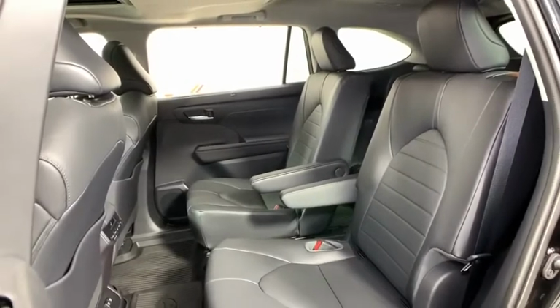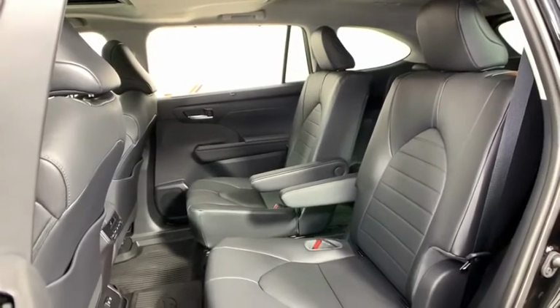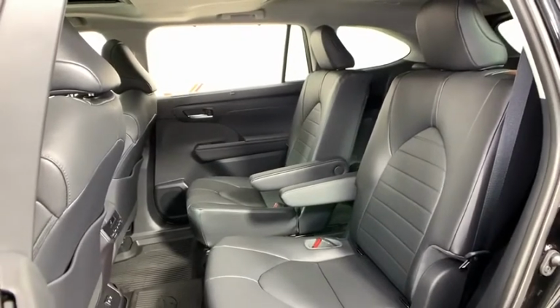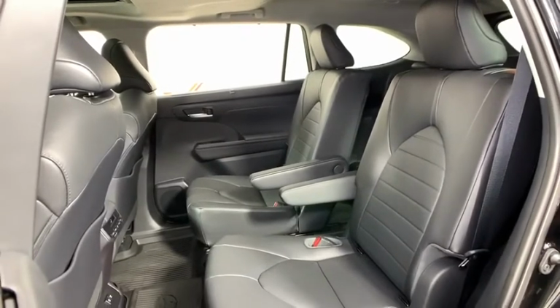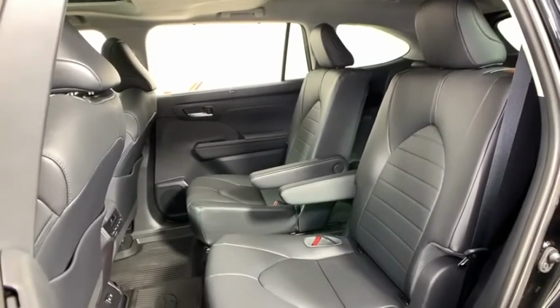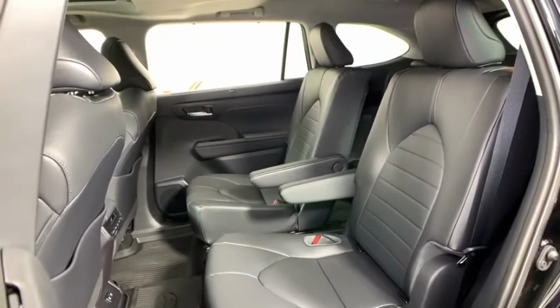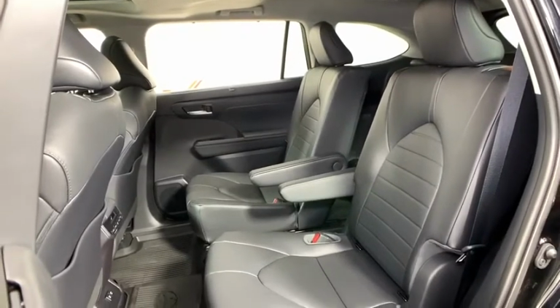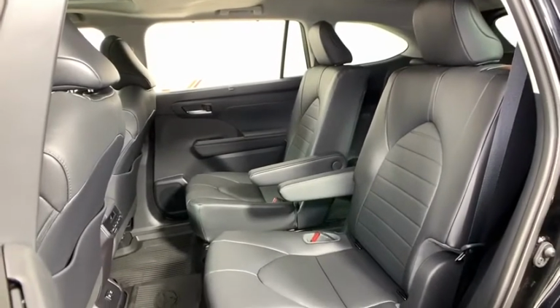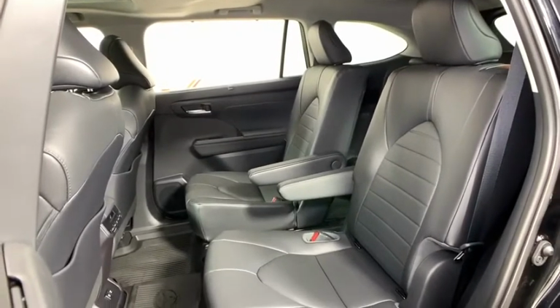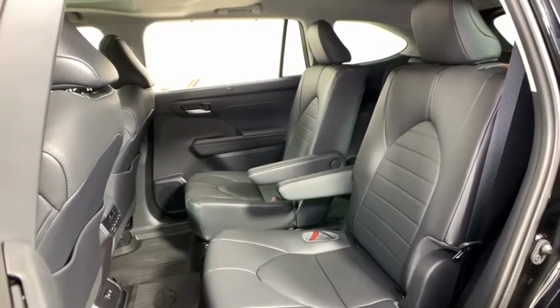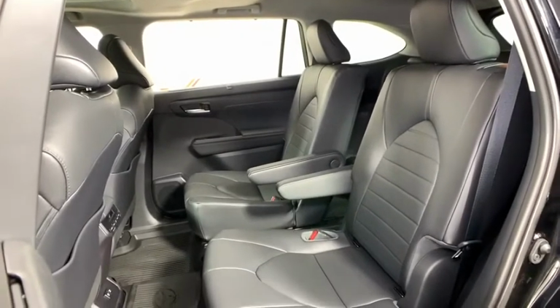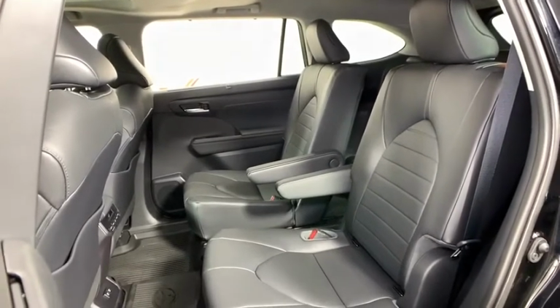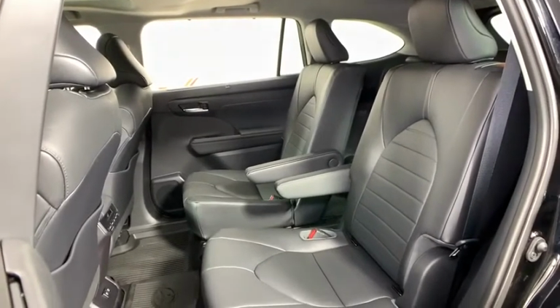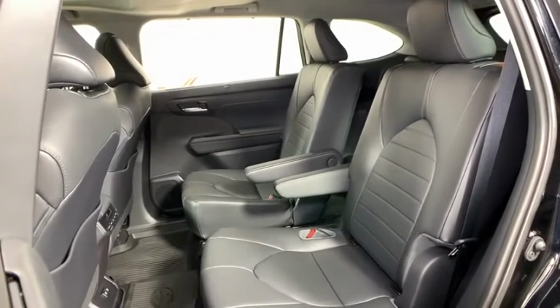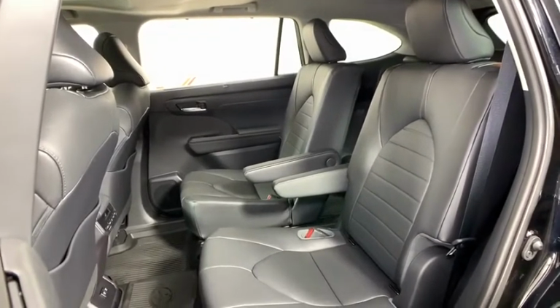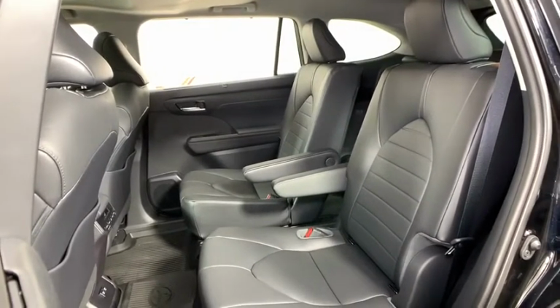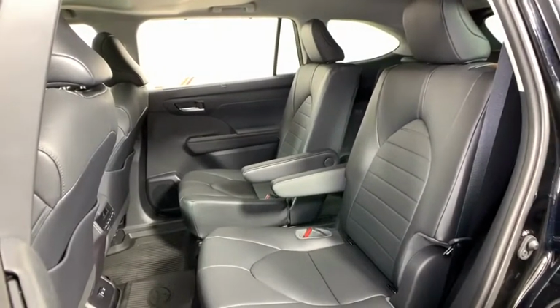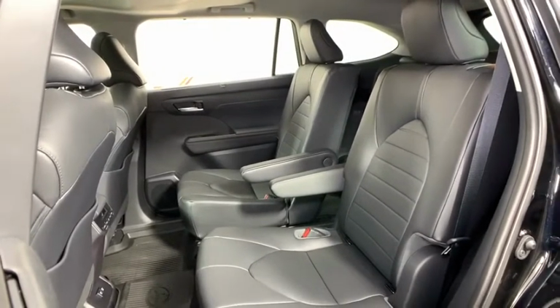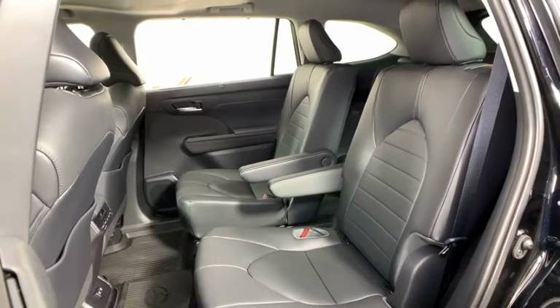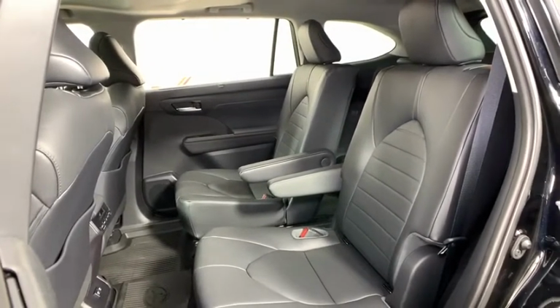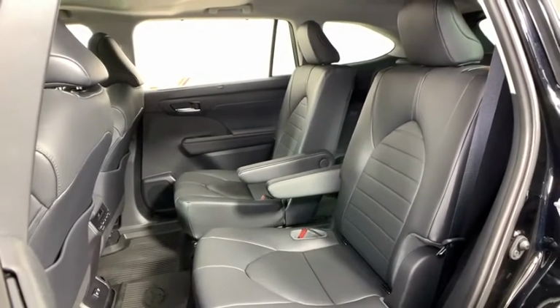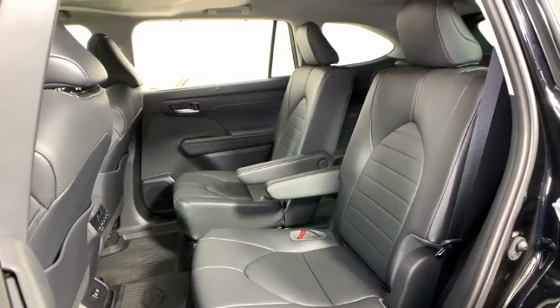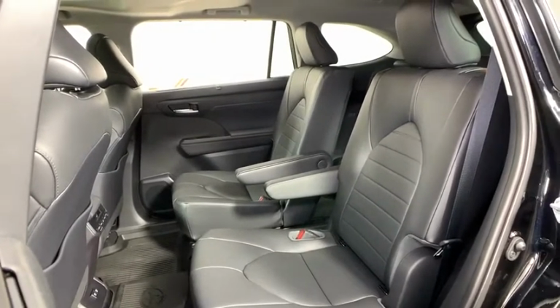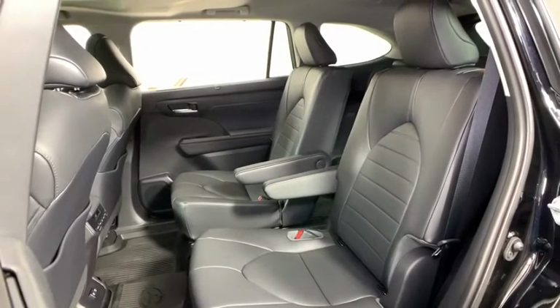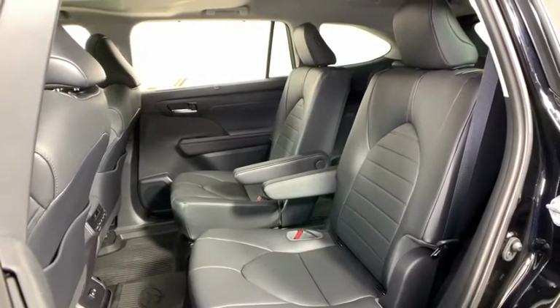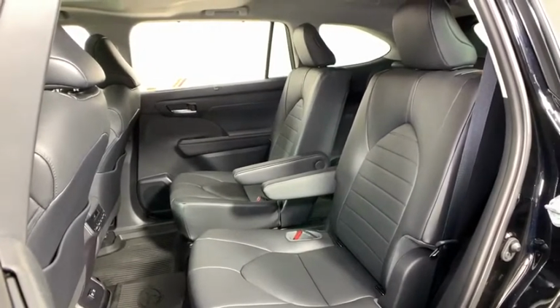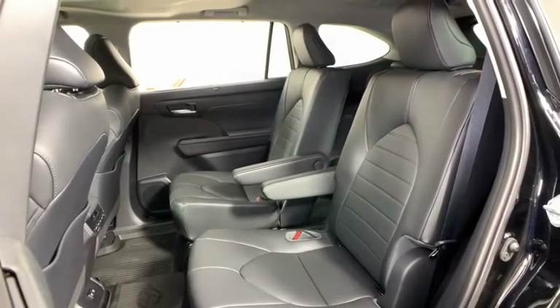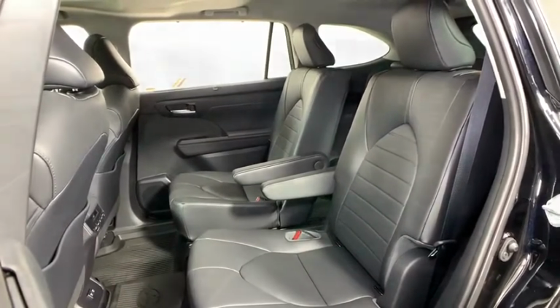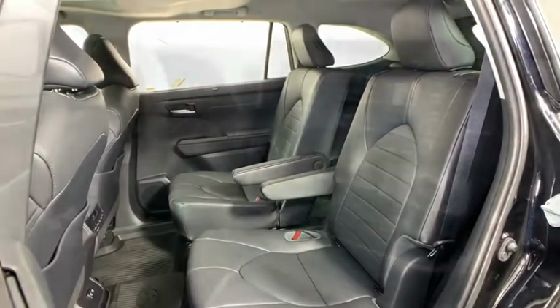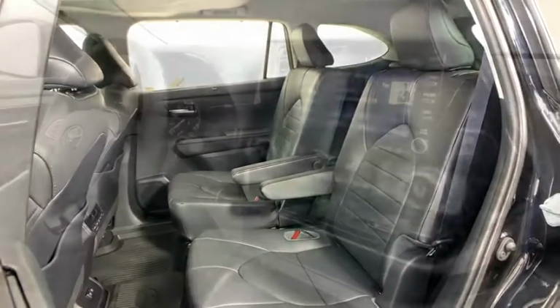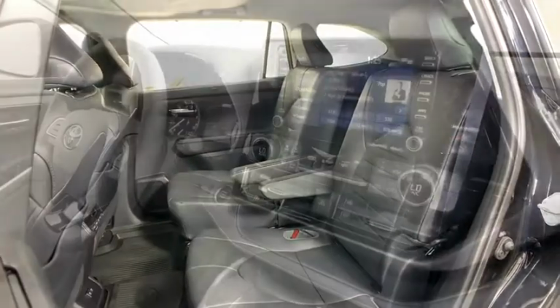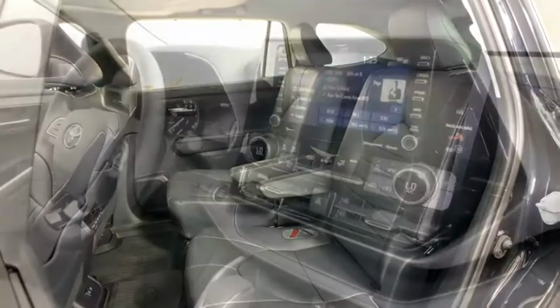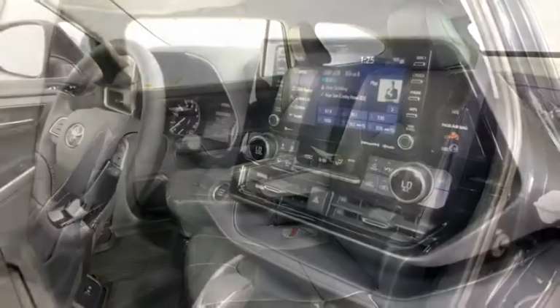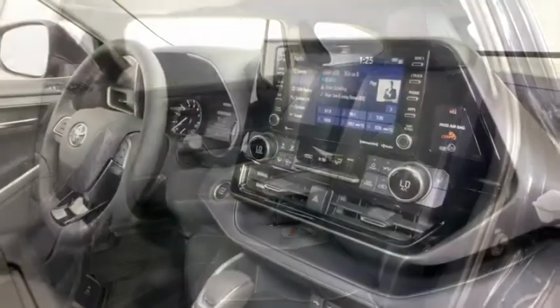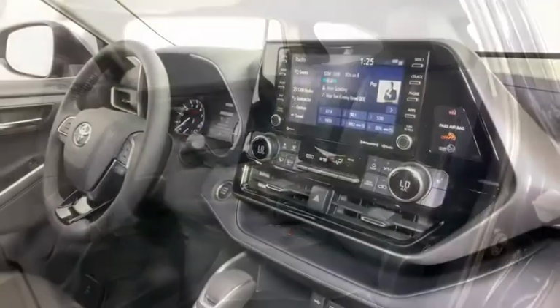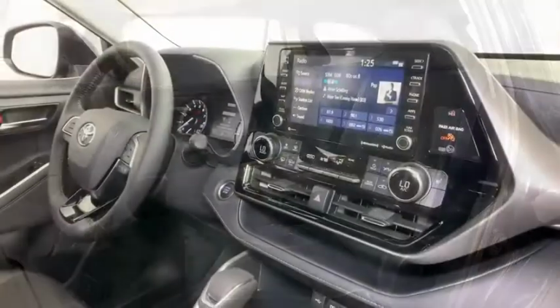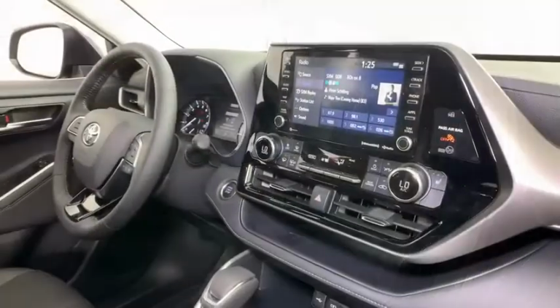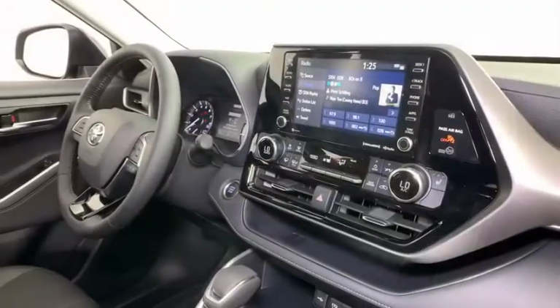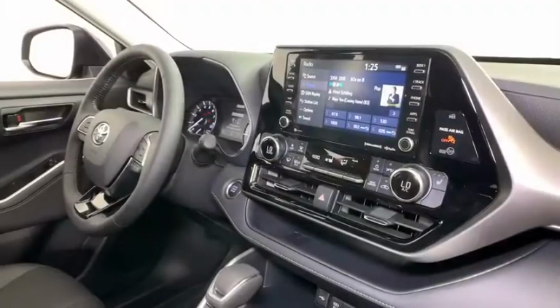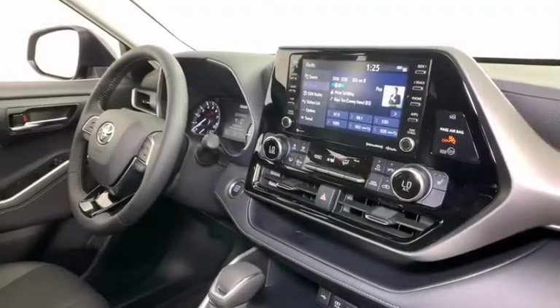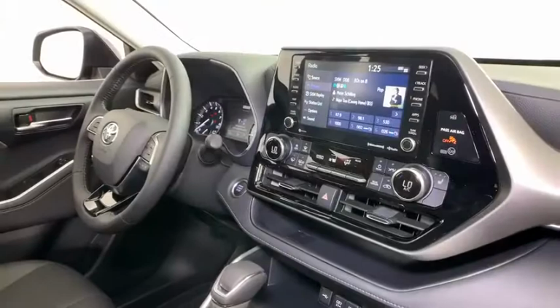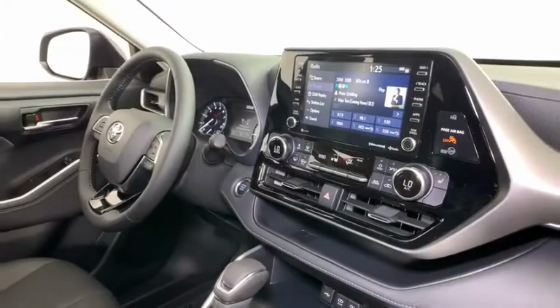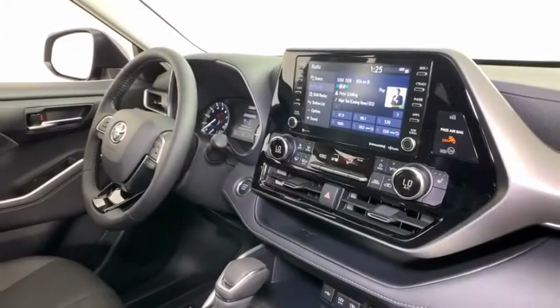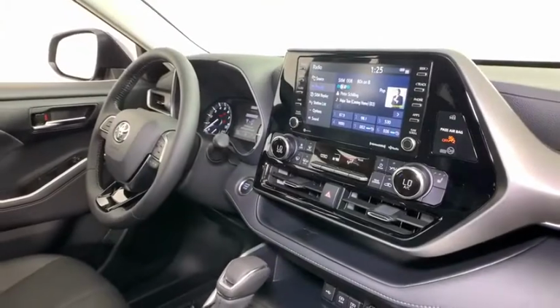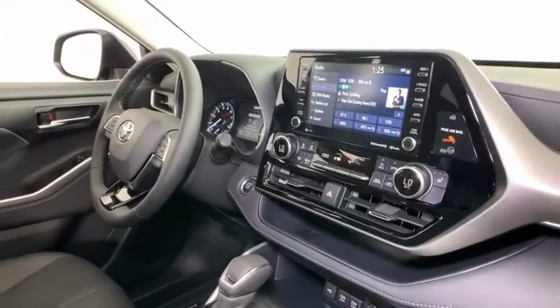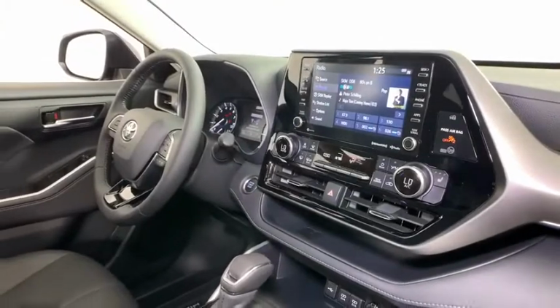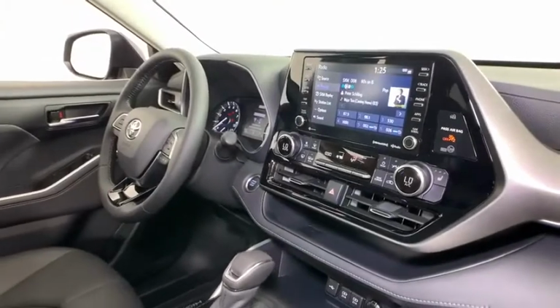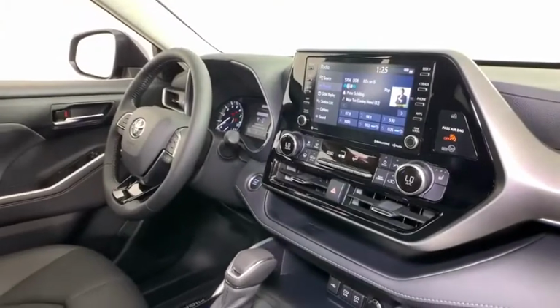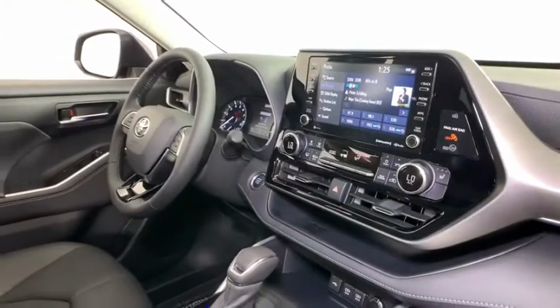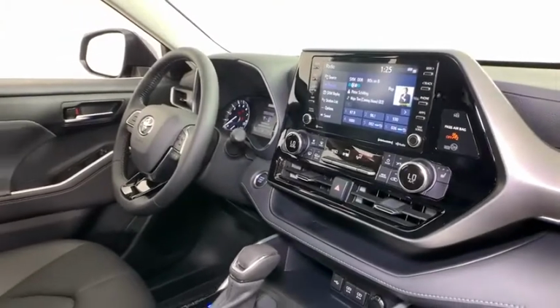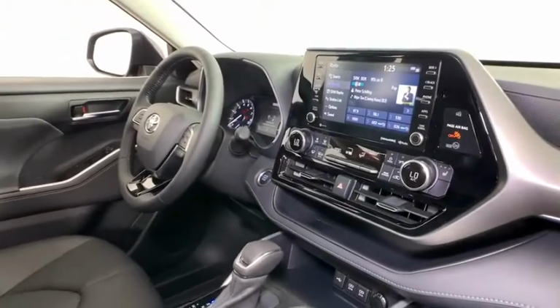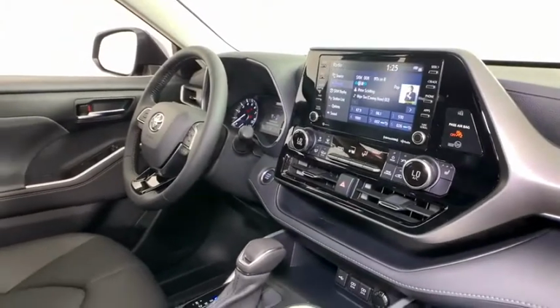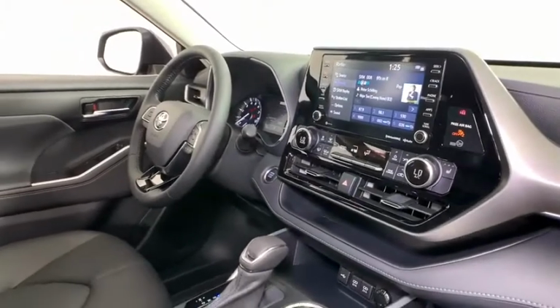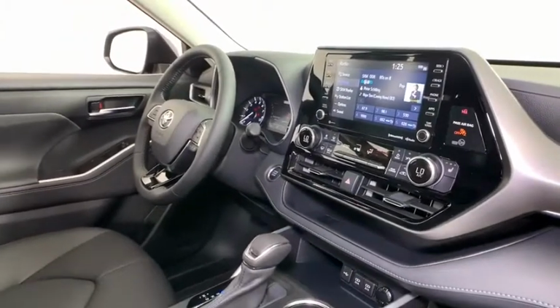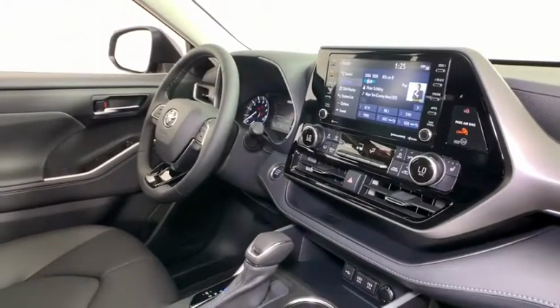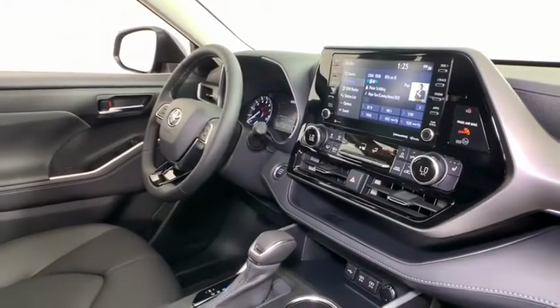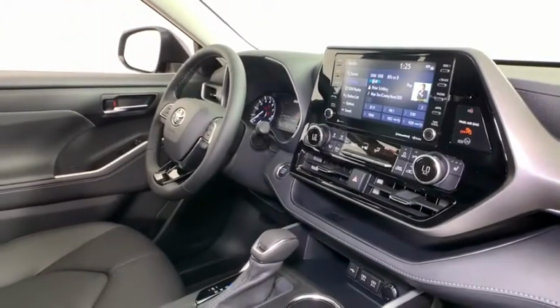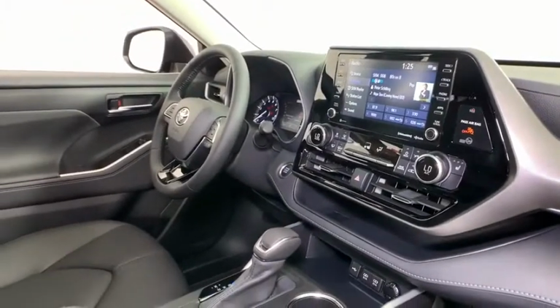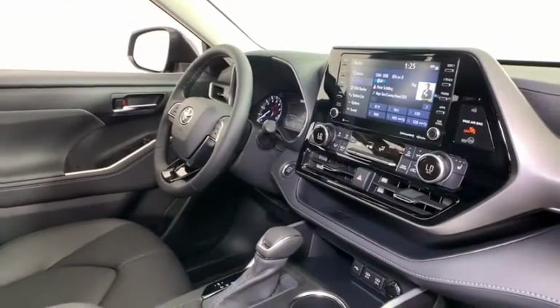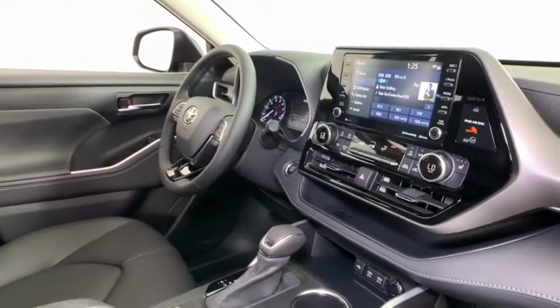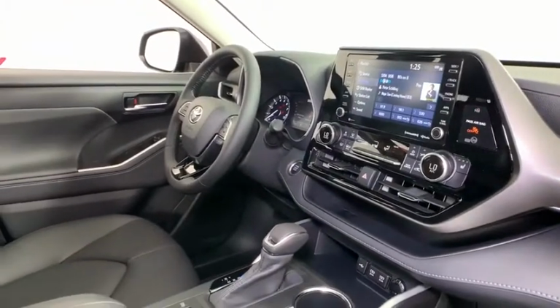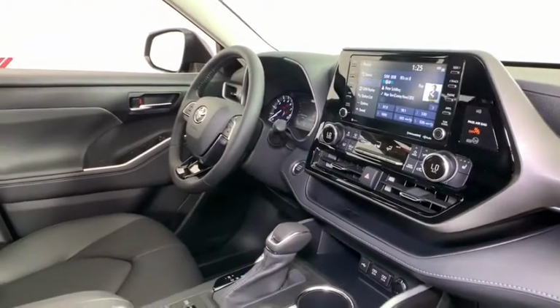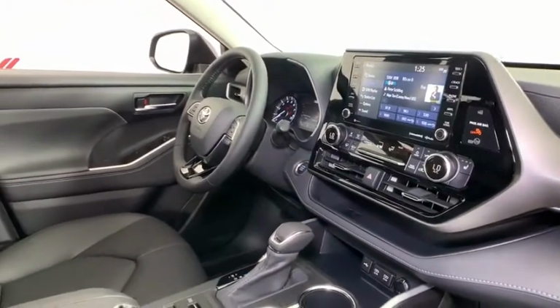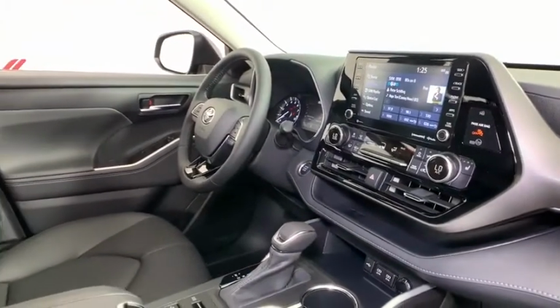Rear window defroster, tachometer, remote keyless entry, brake assist, power moonroof, overhead console.